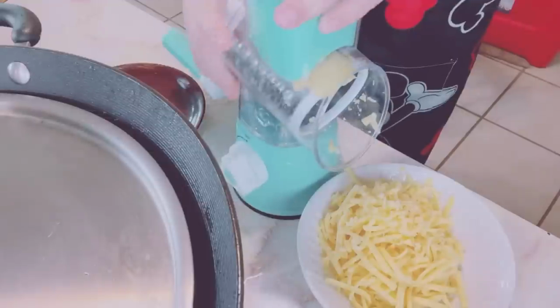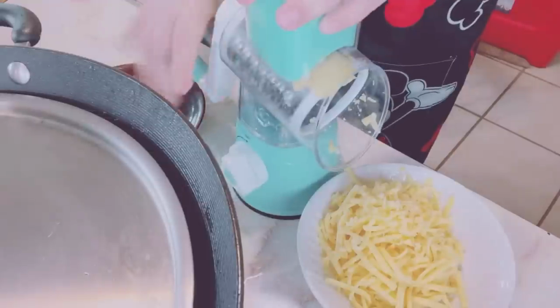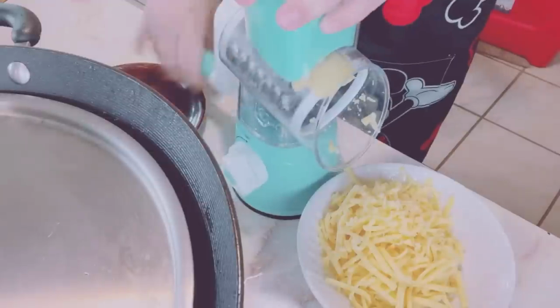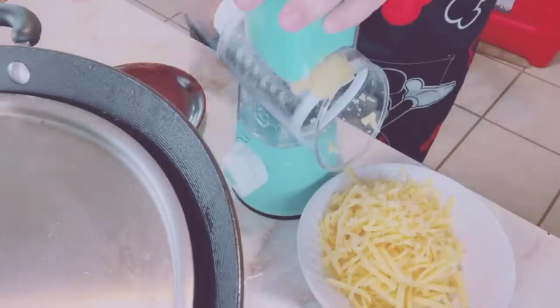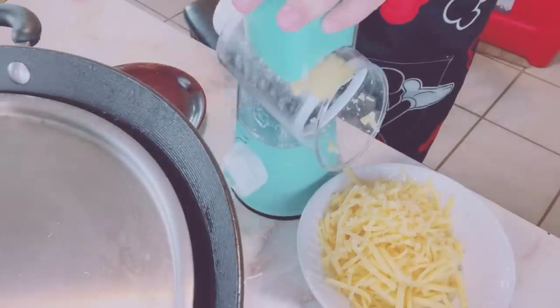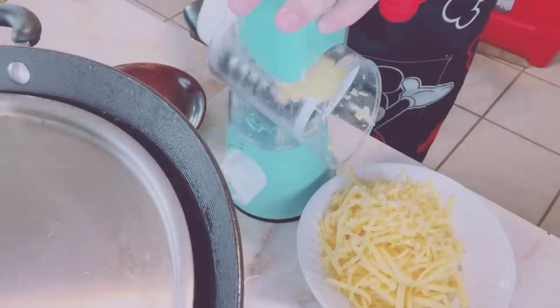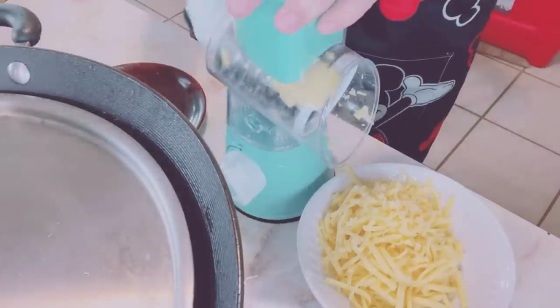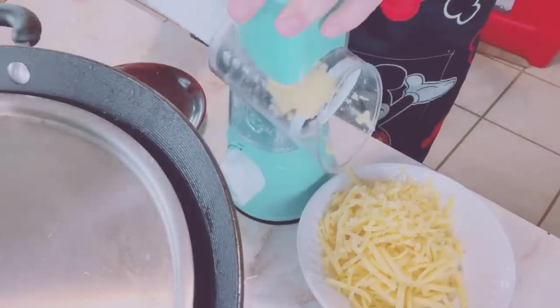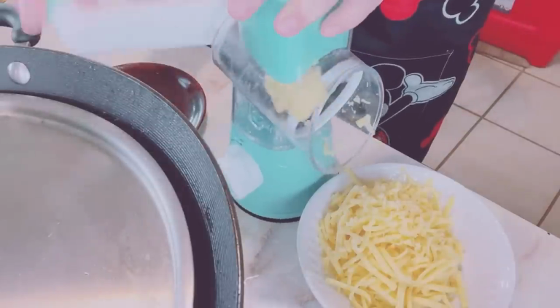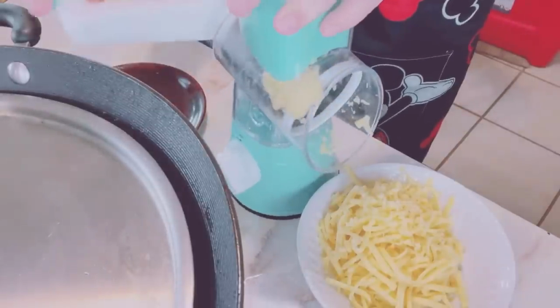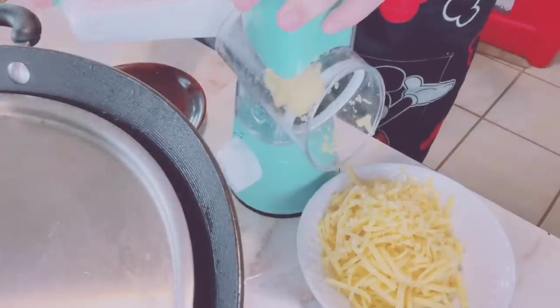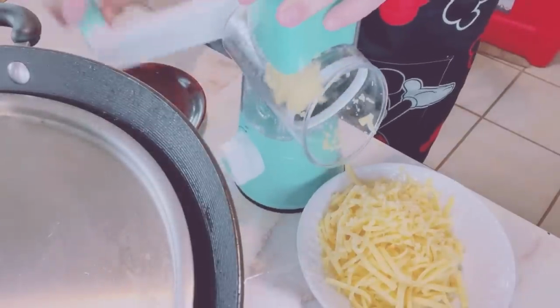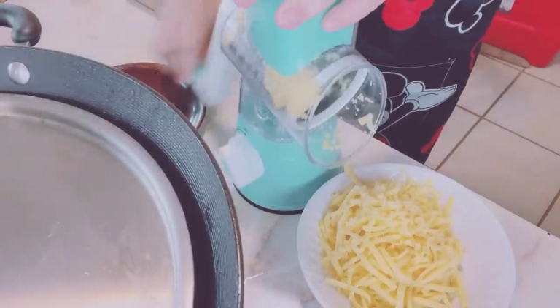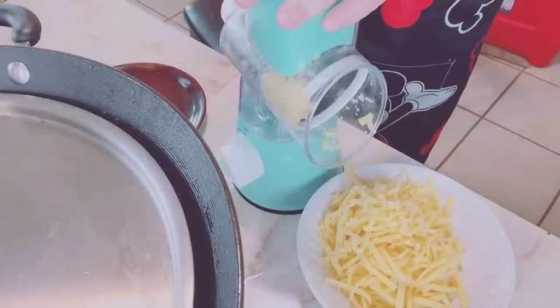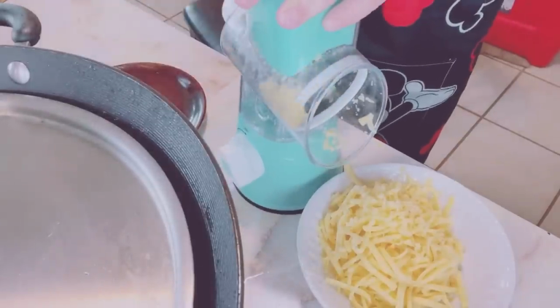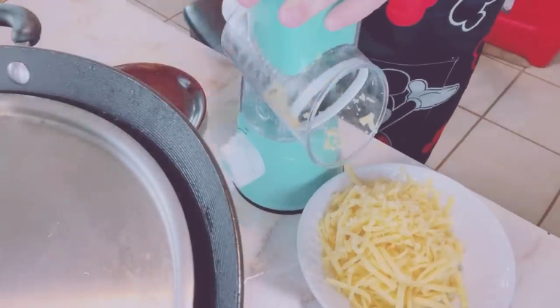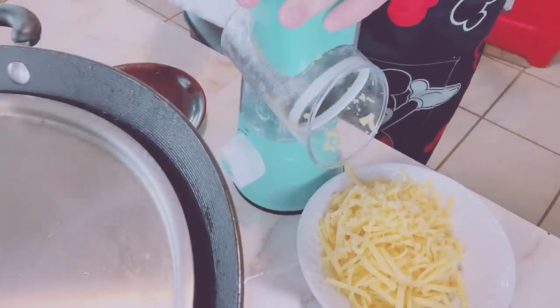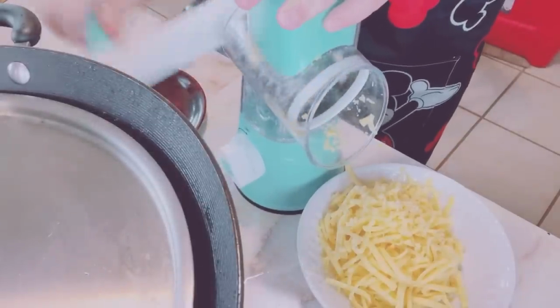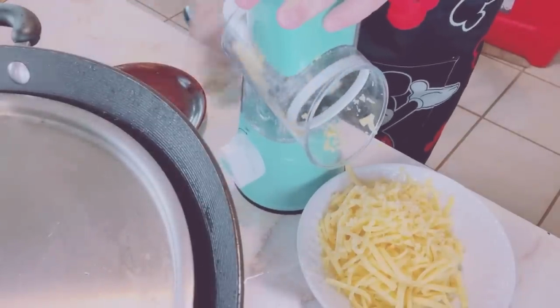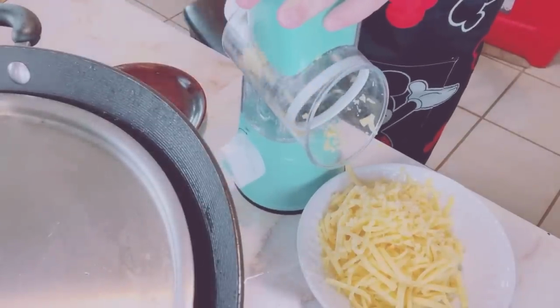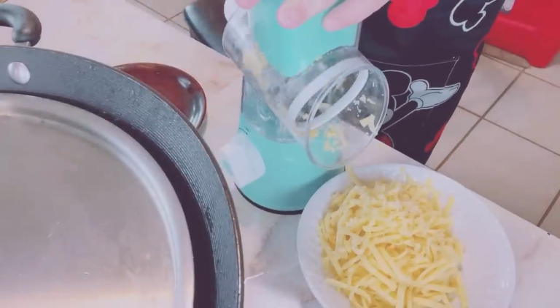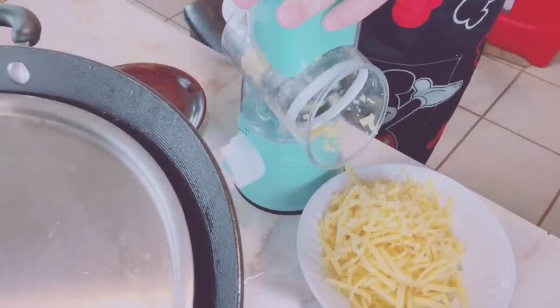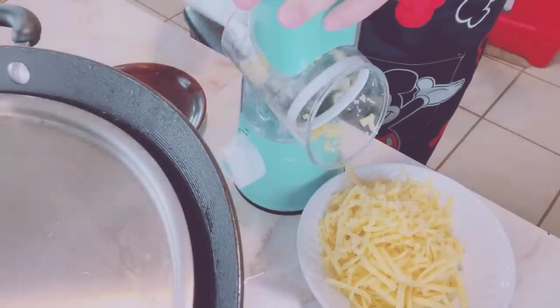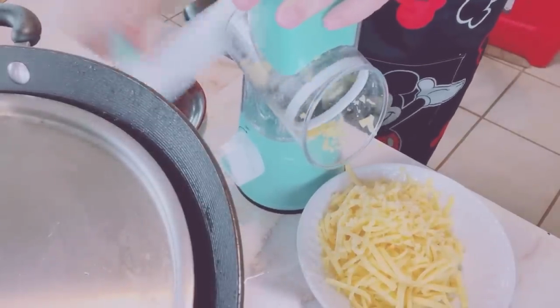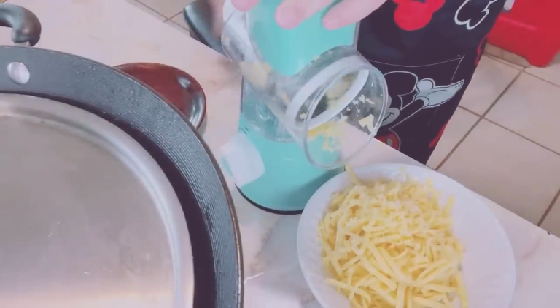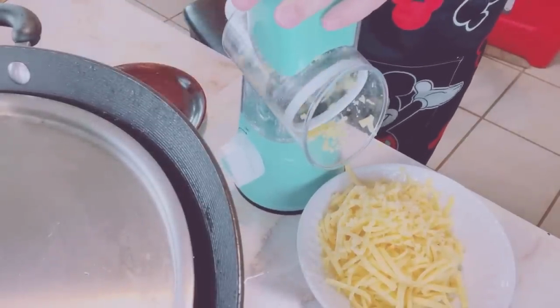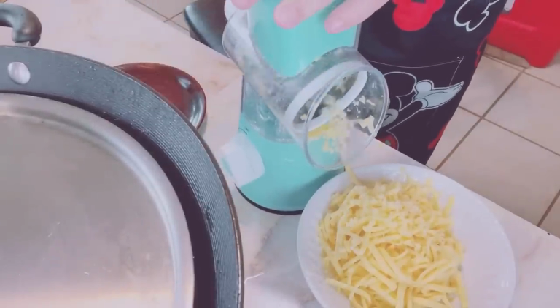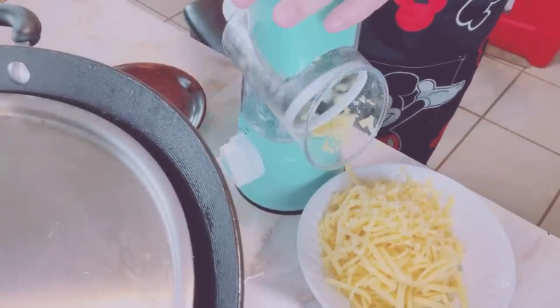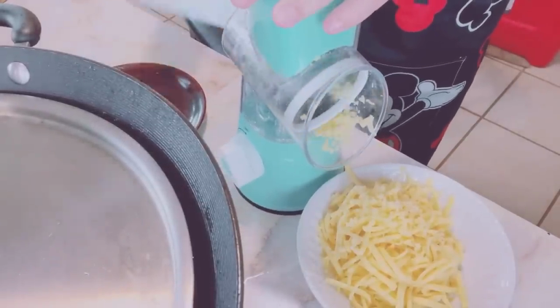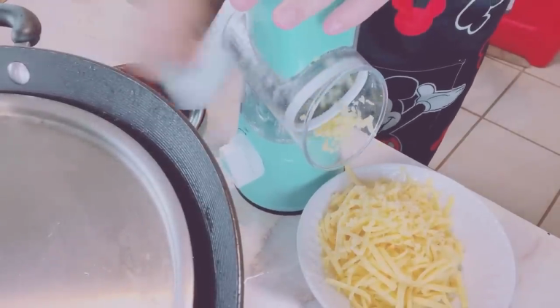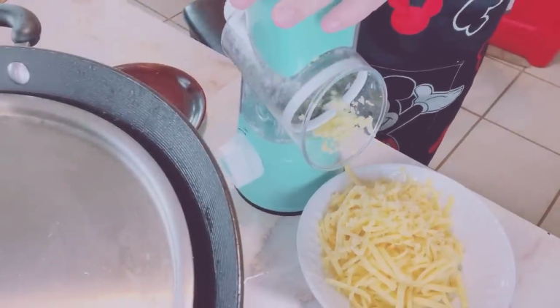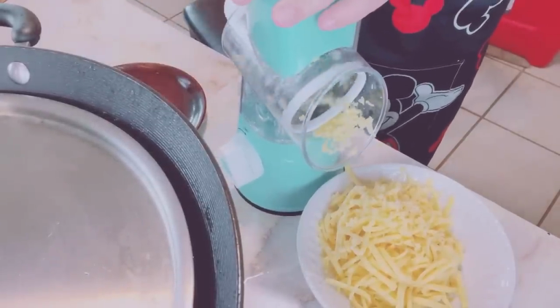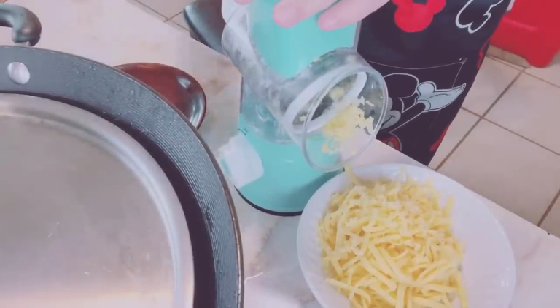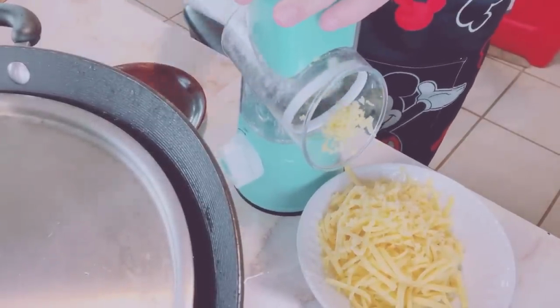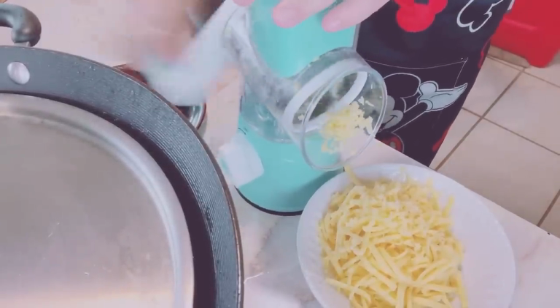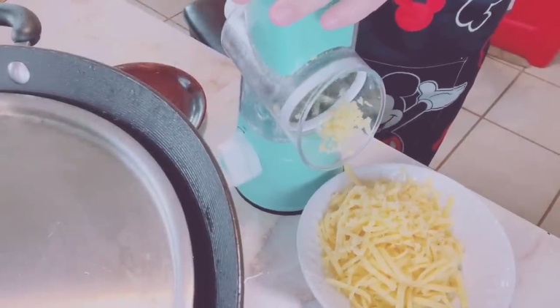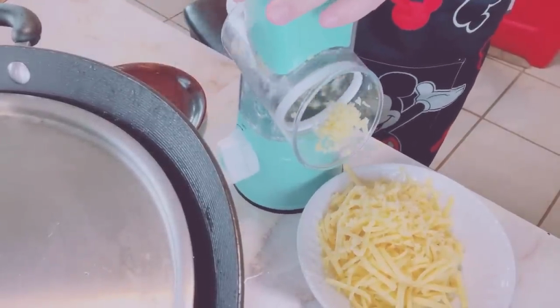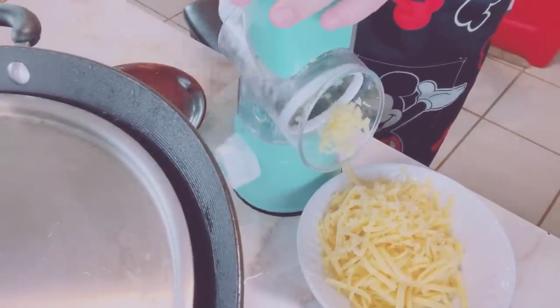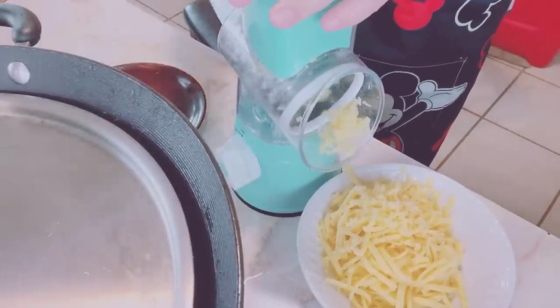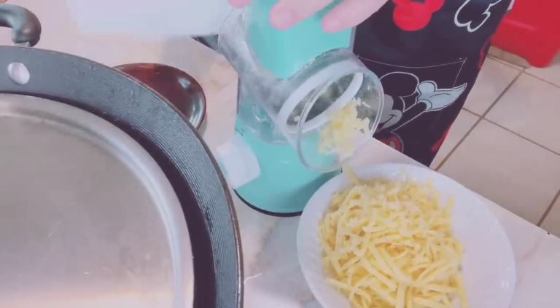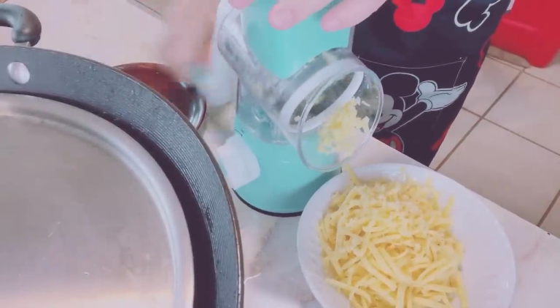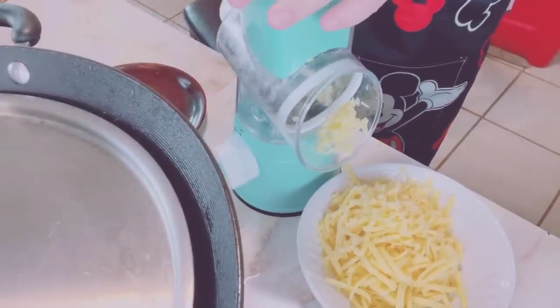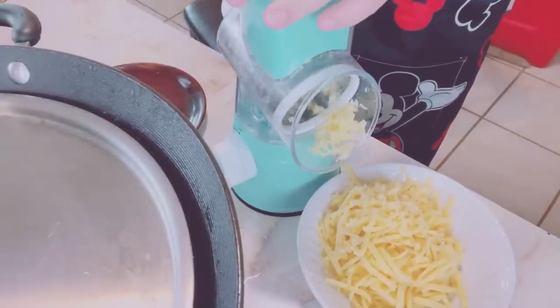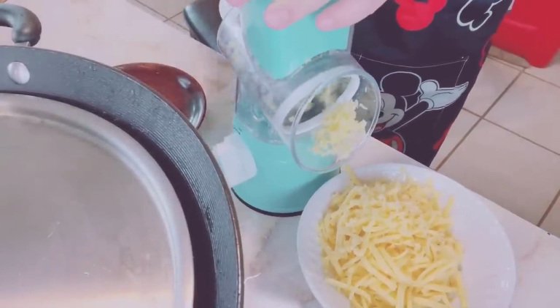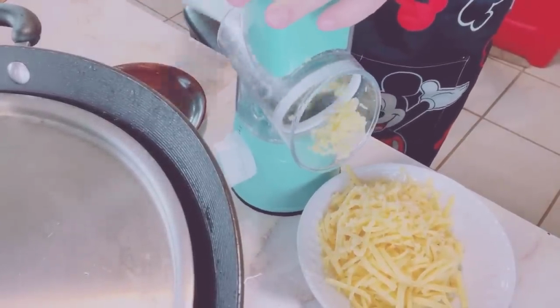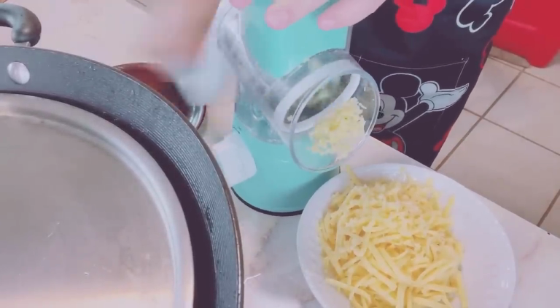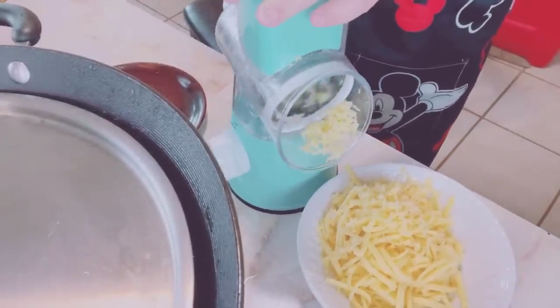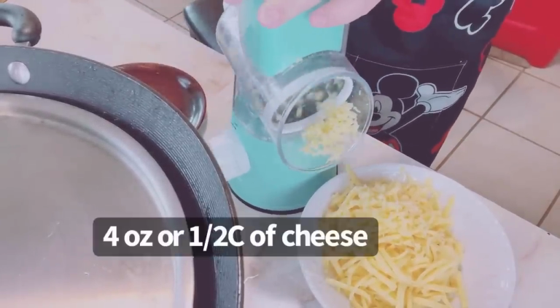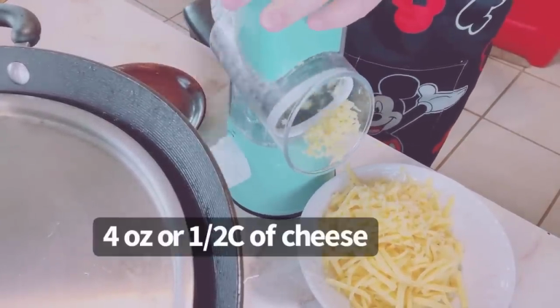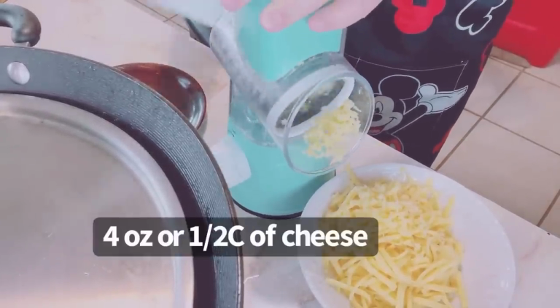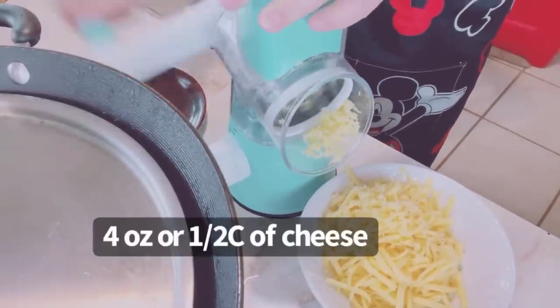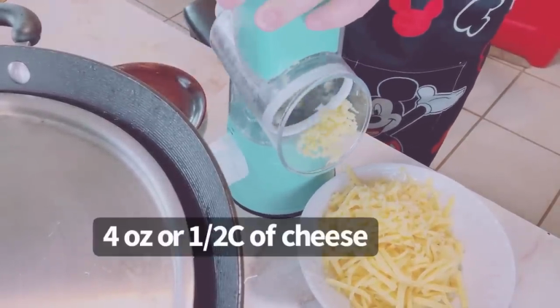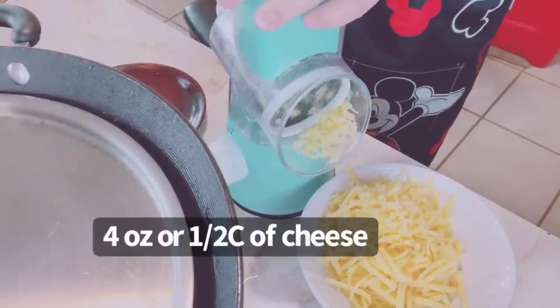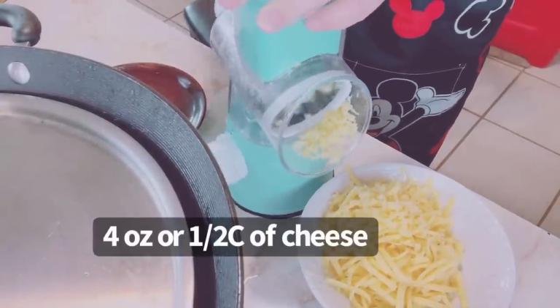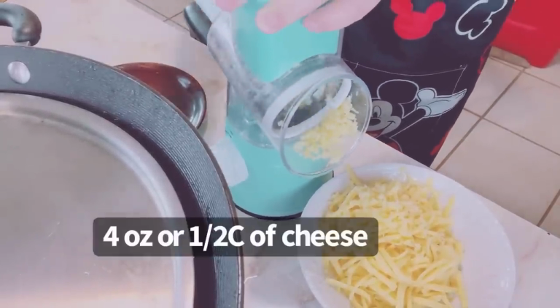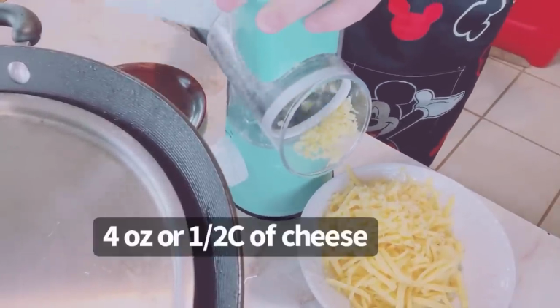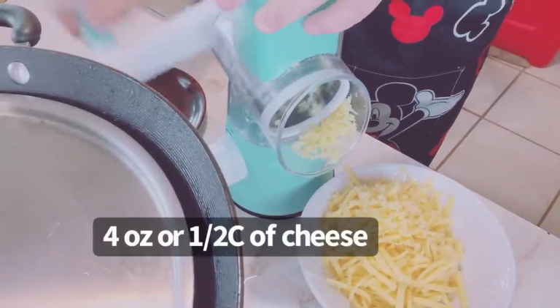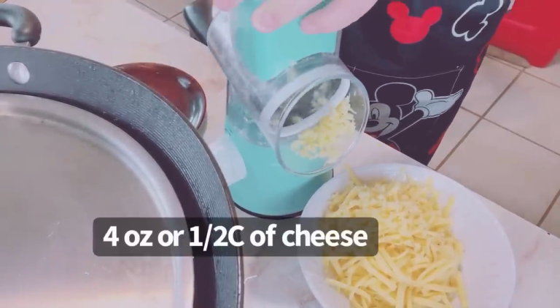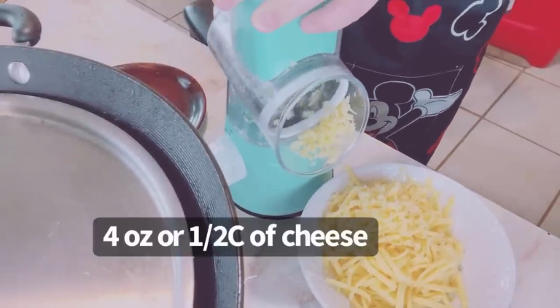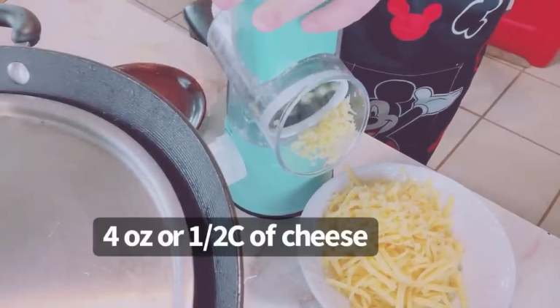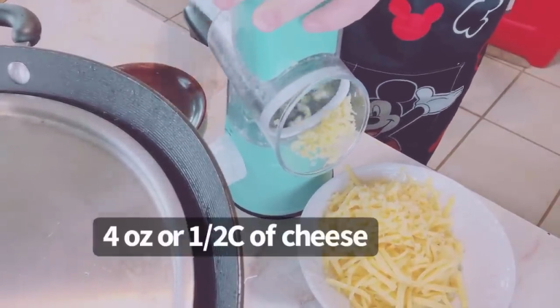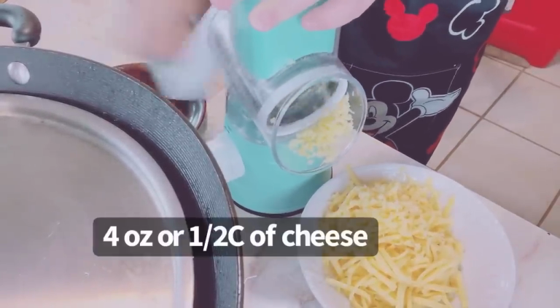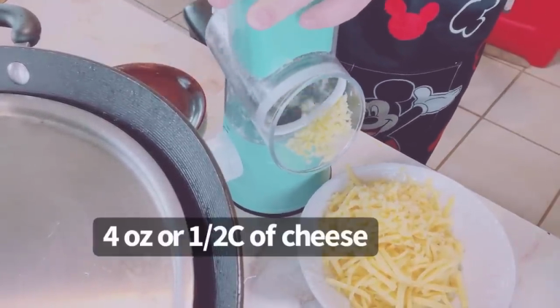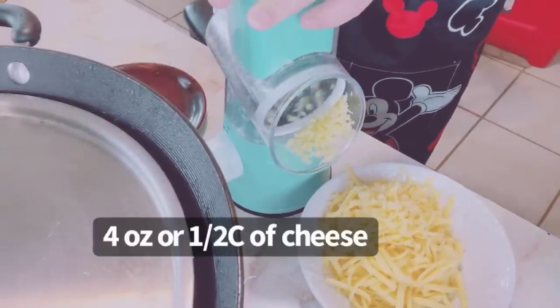While waiting, I freshly grated the block of Gouda cheese. I prepared 4 oz first.